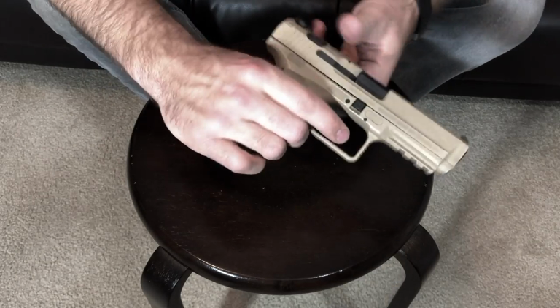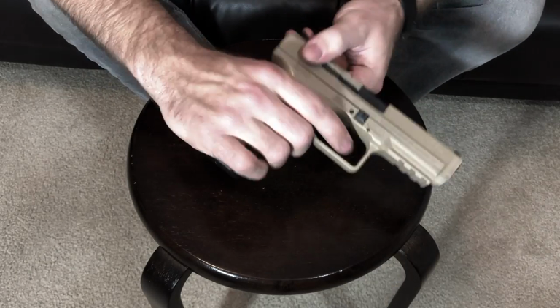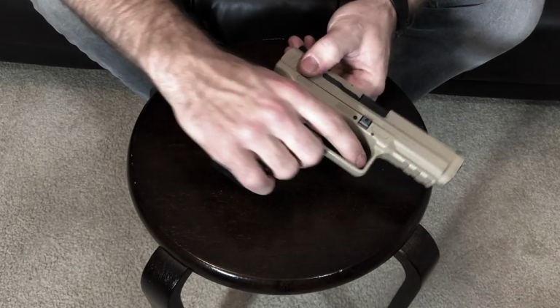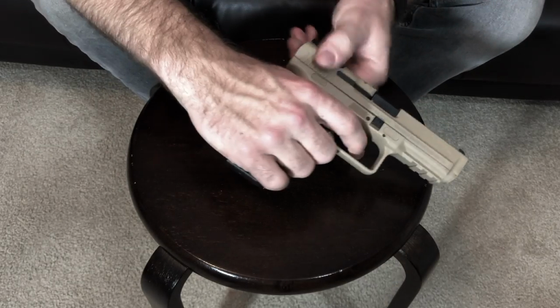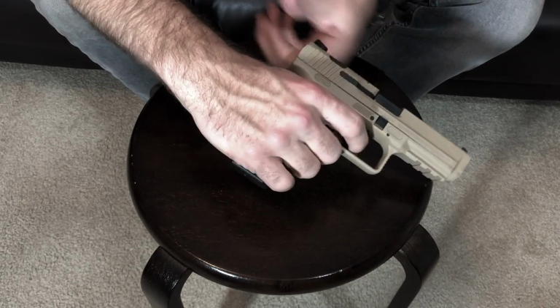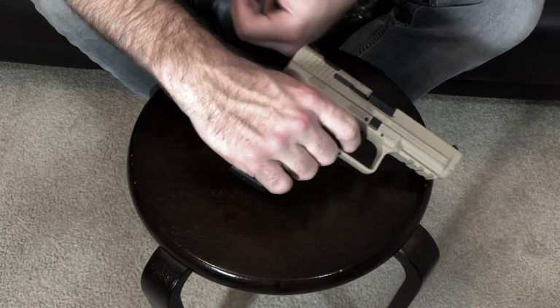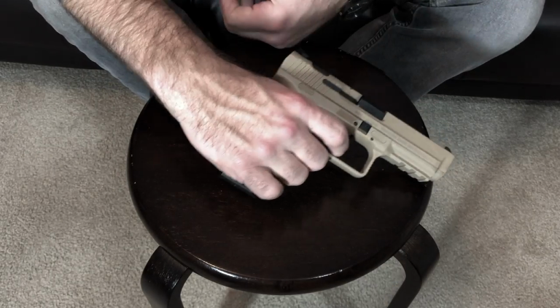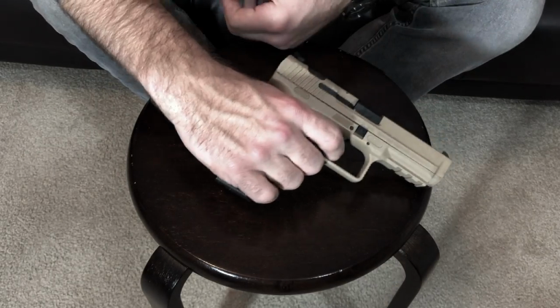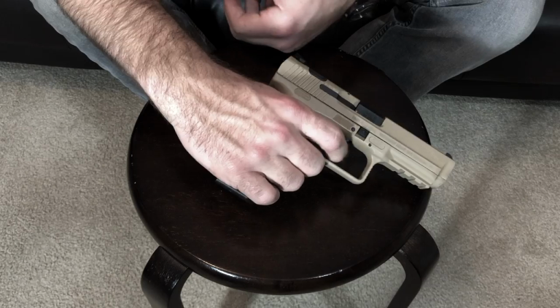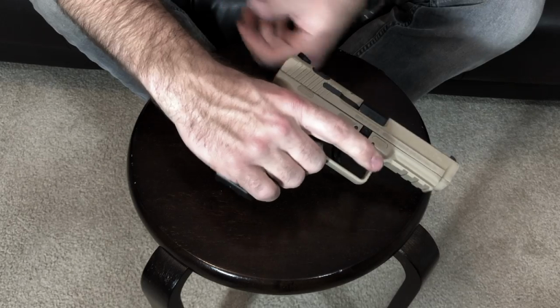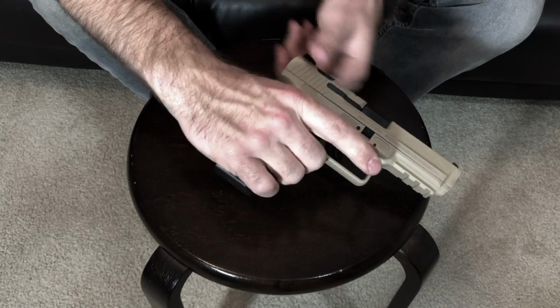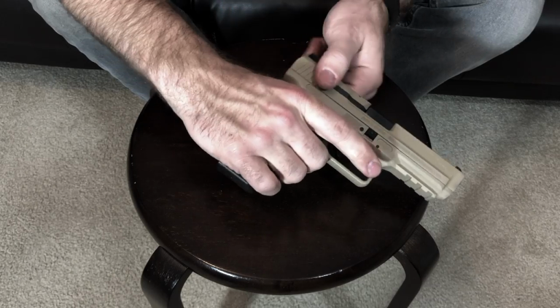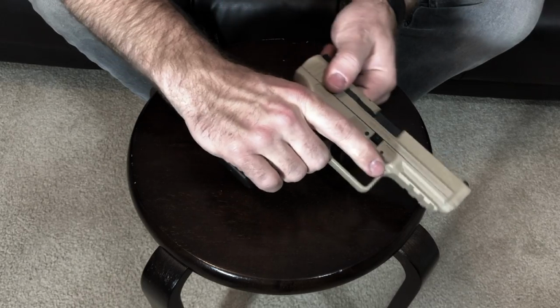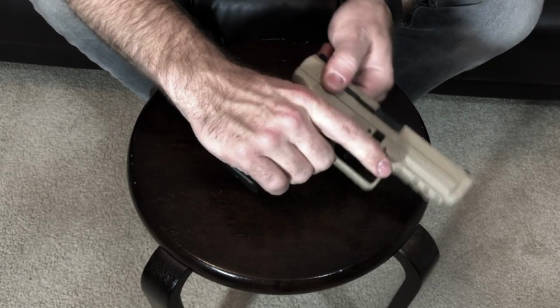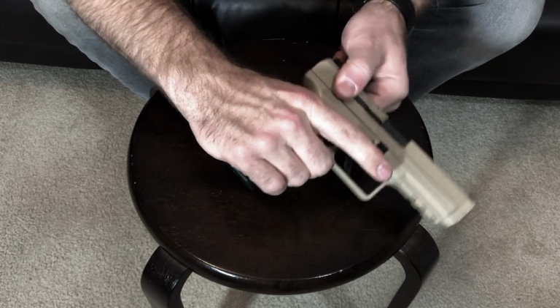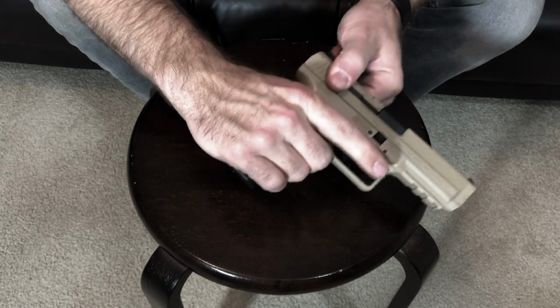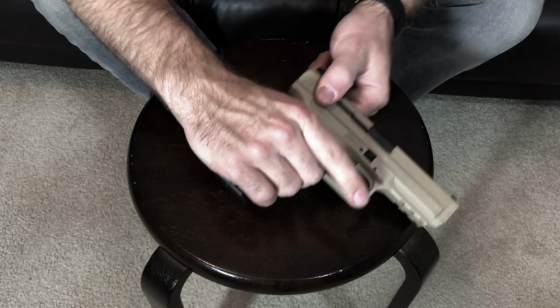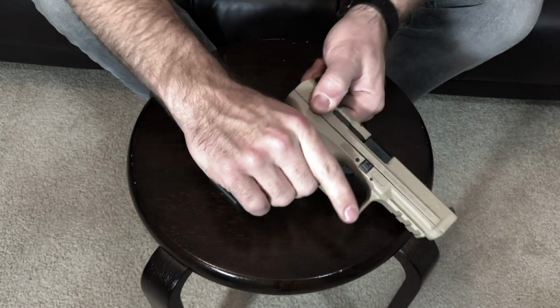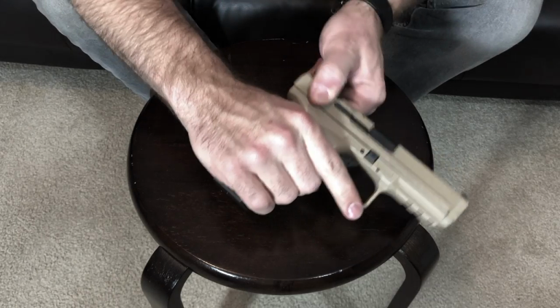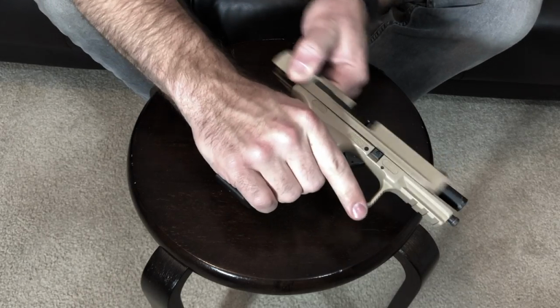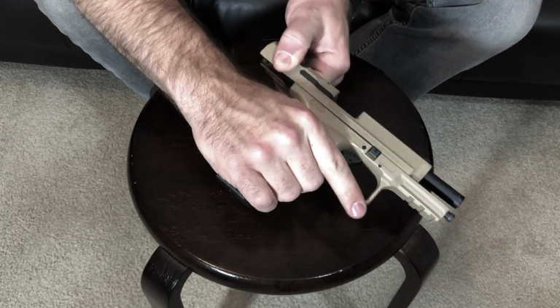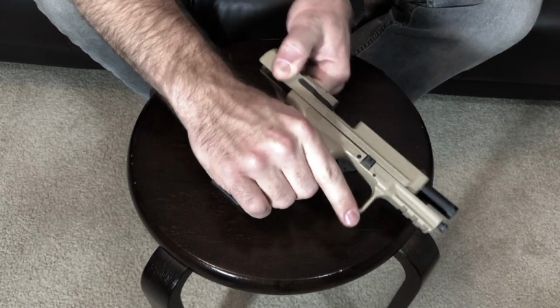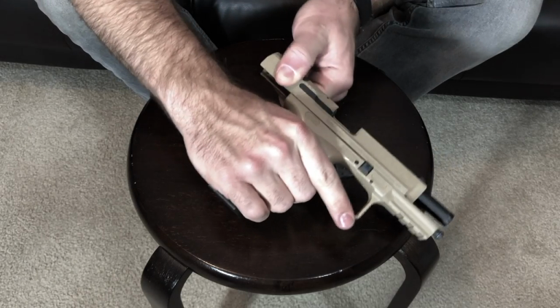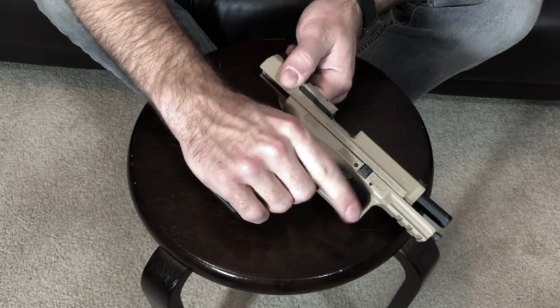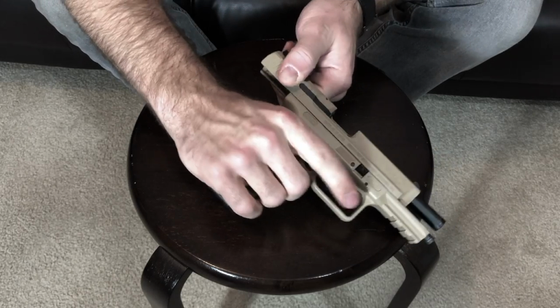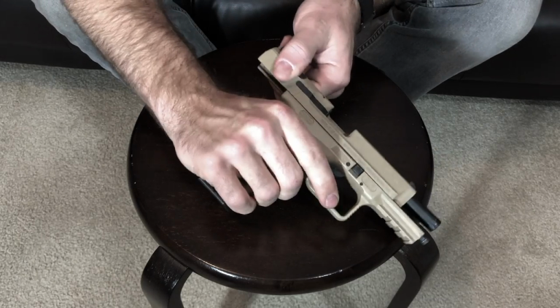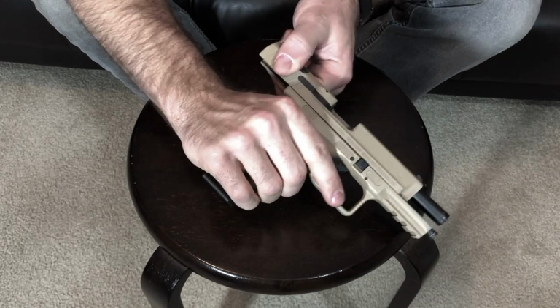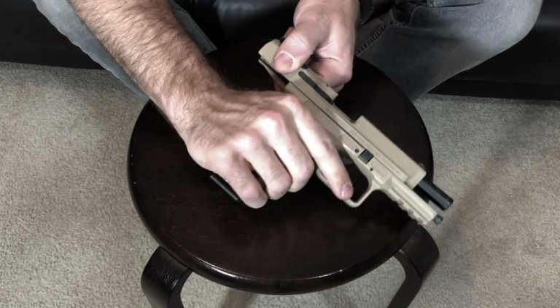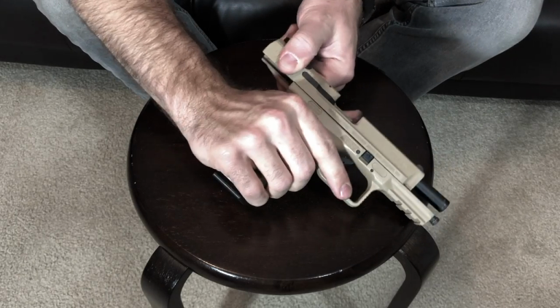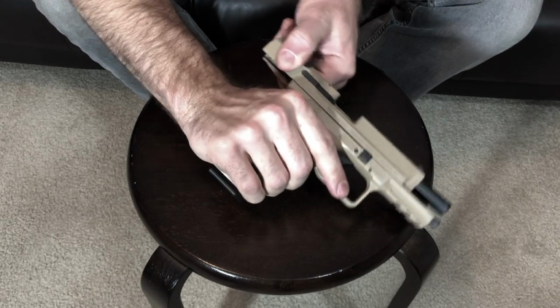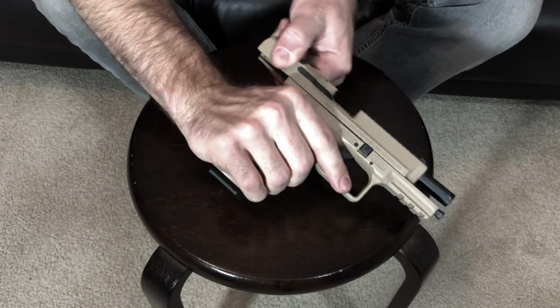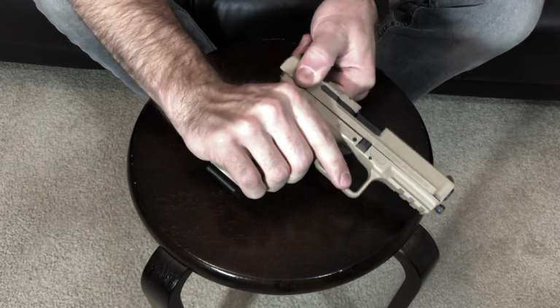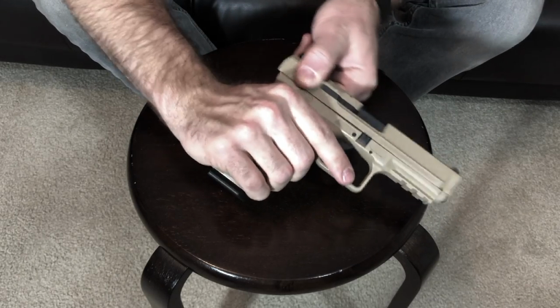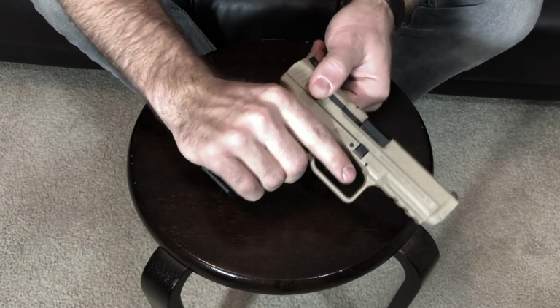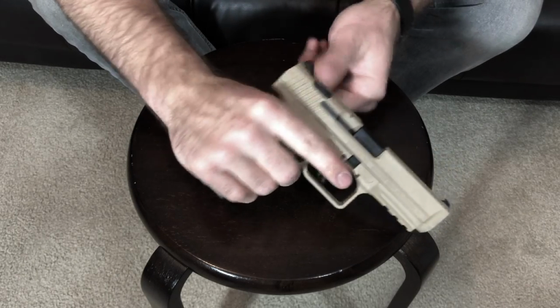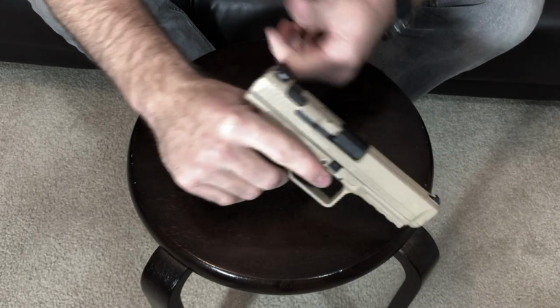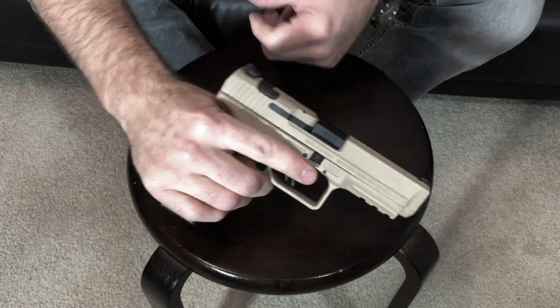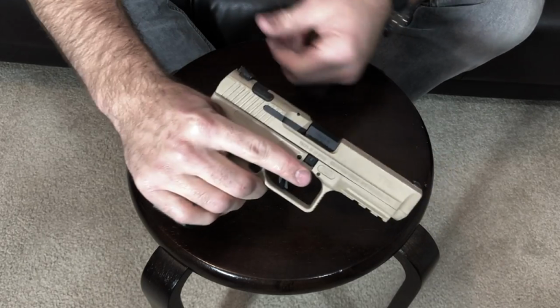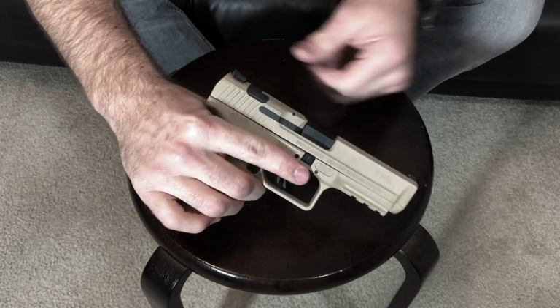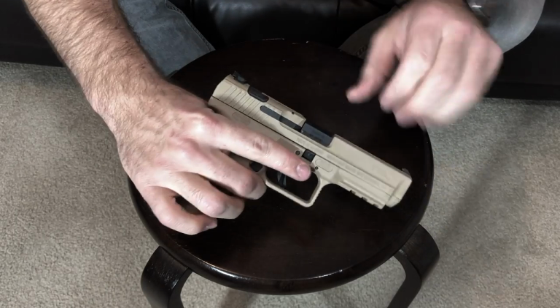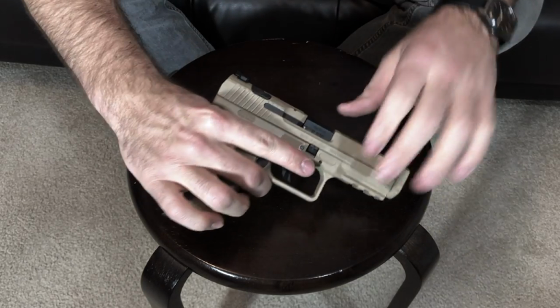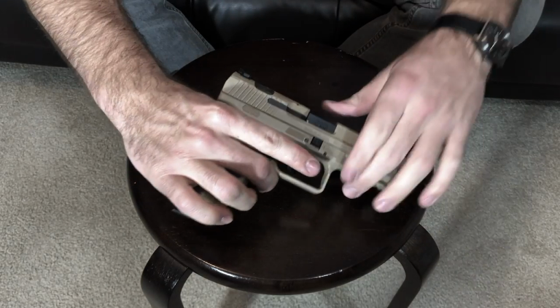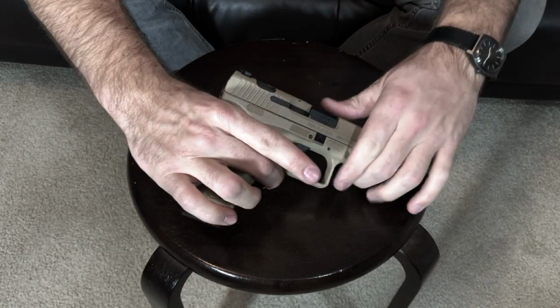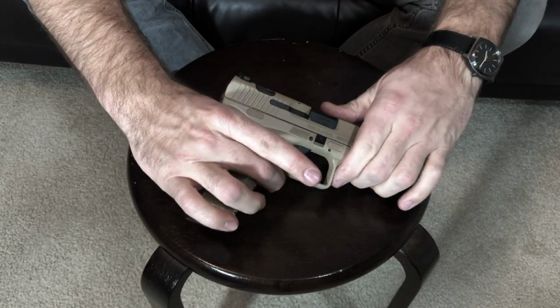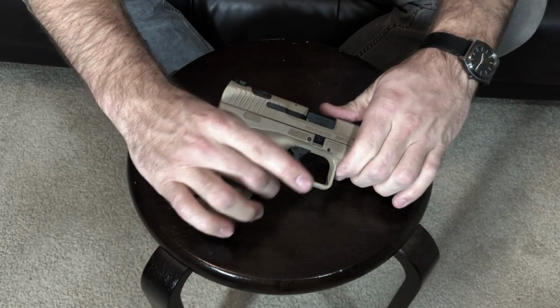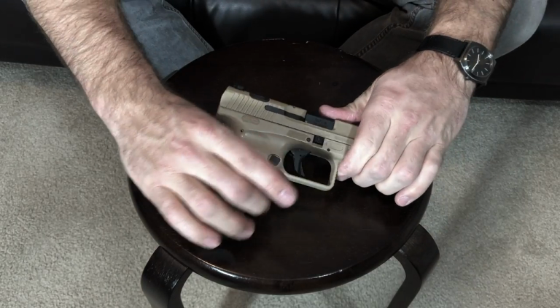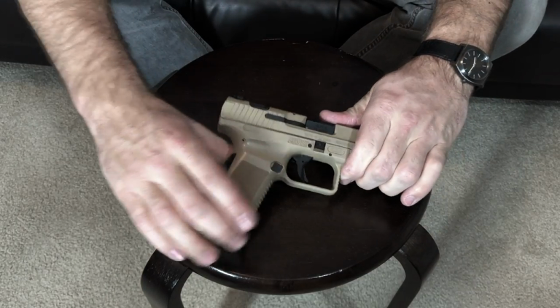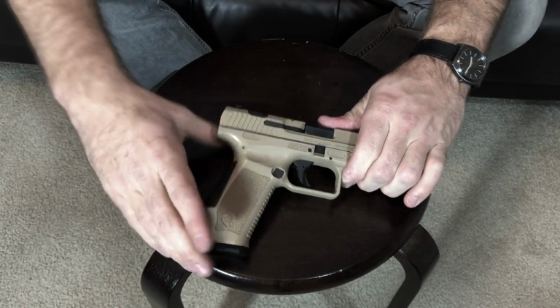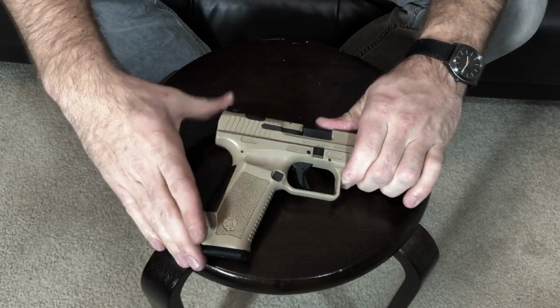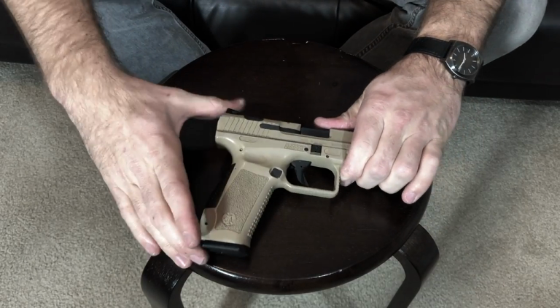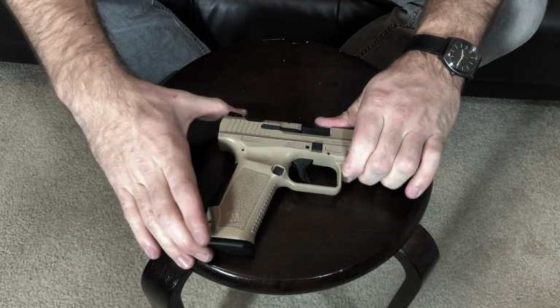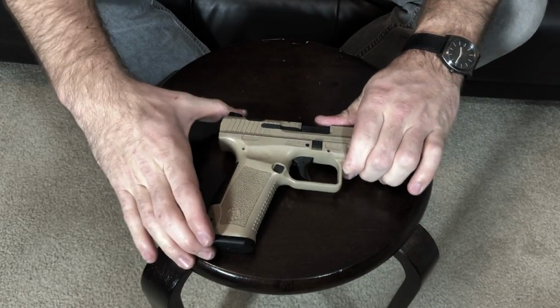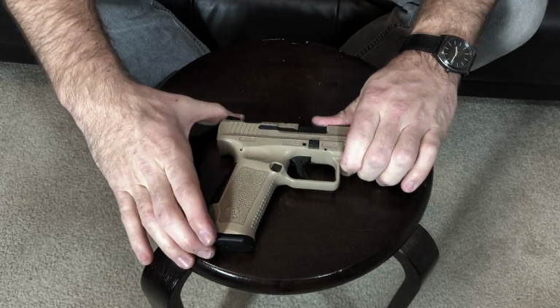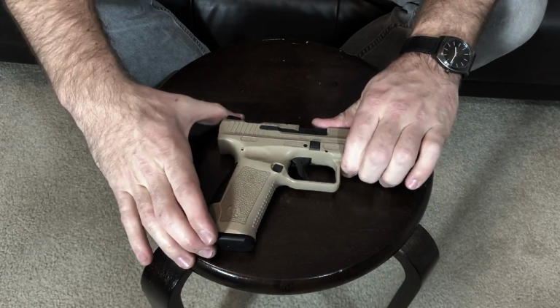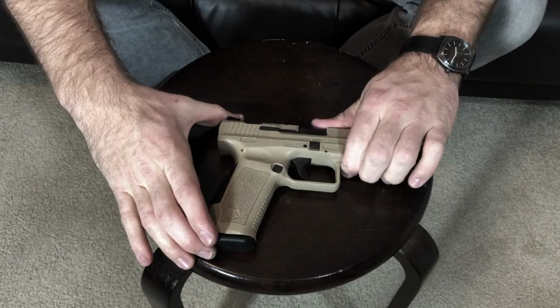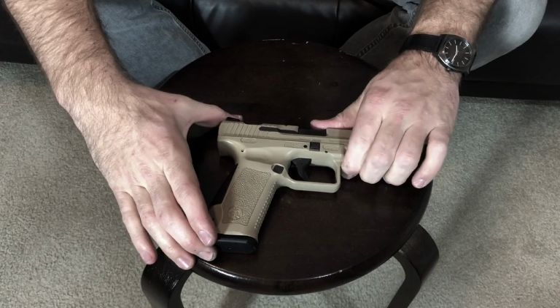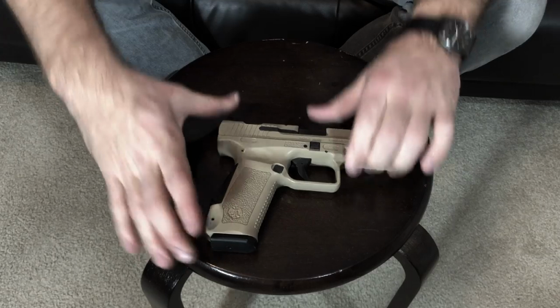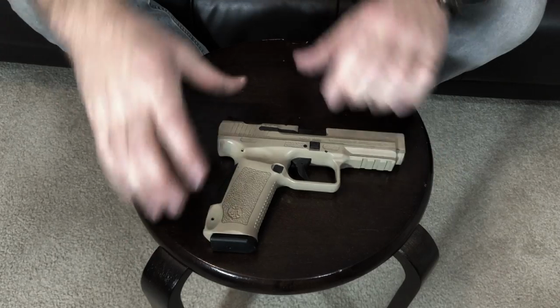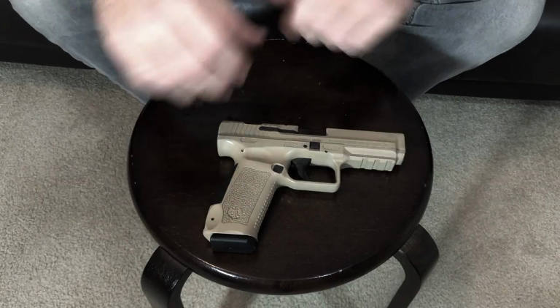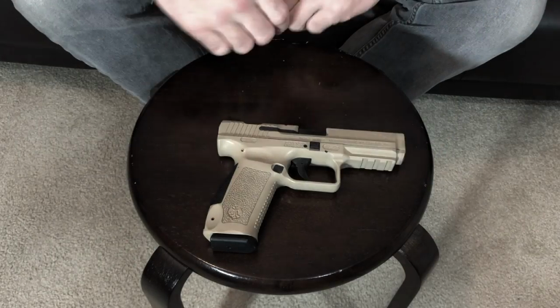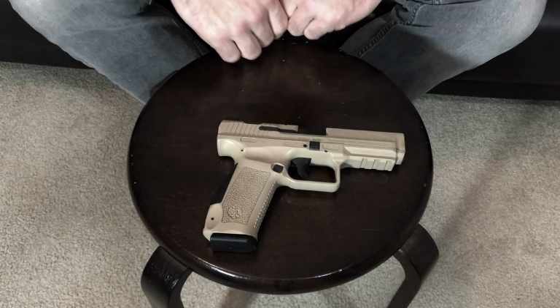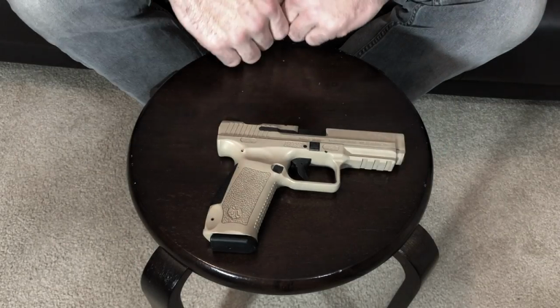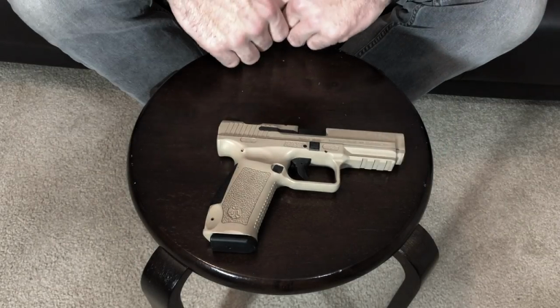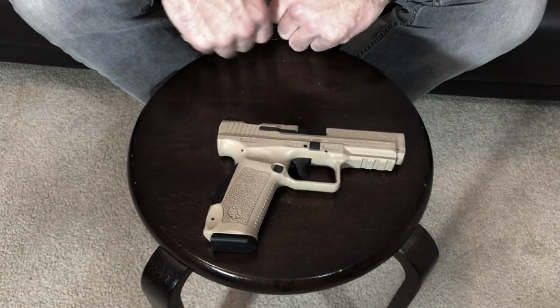When you slide it back it auto clicks back in for you, so you don't have to do much there. You can fire it — you can see the slide's not going to come off at this point — and that is how you field strip your TP9SA.